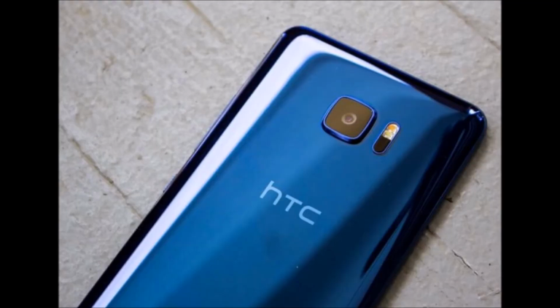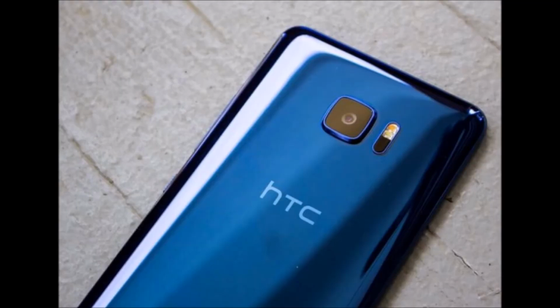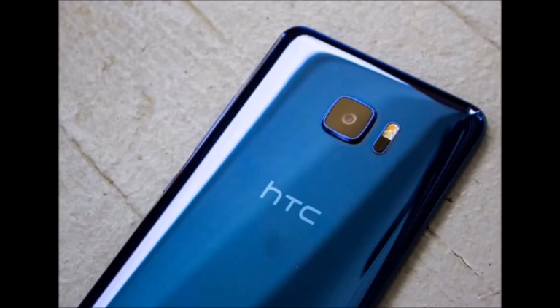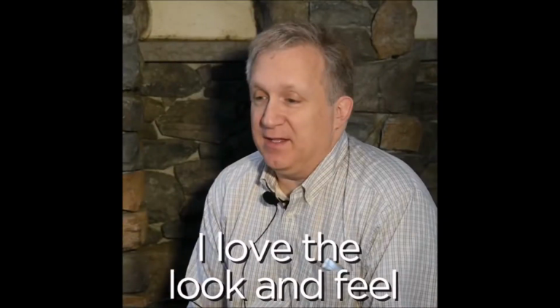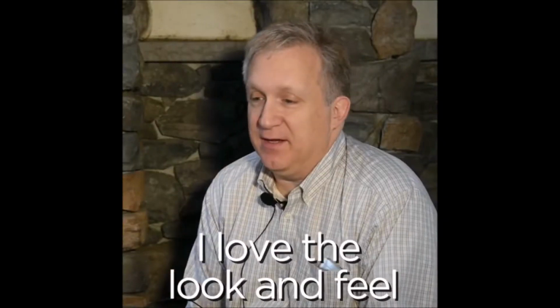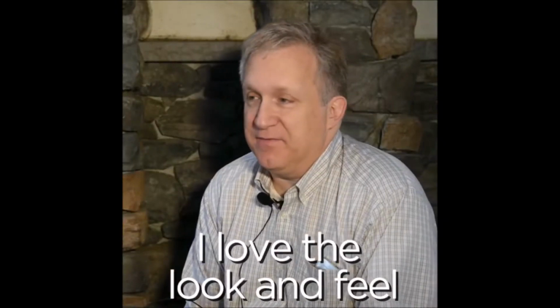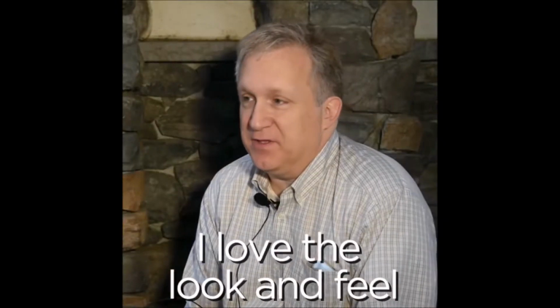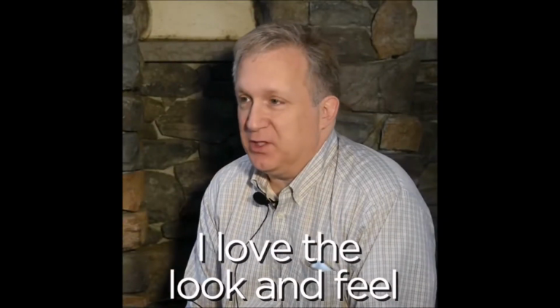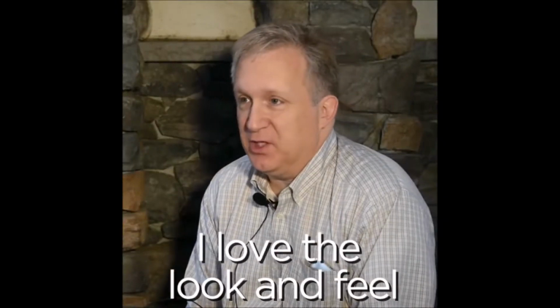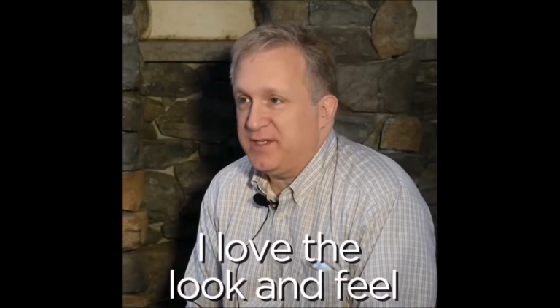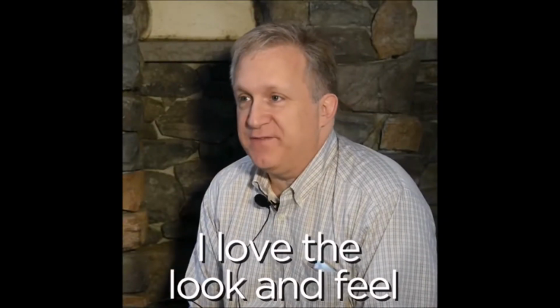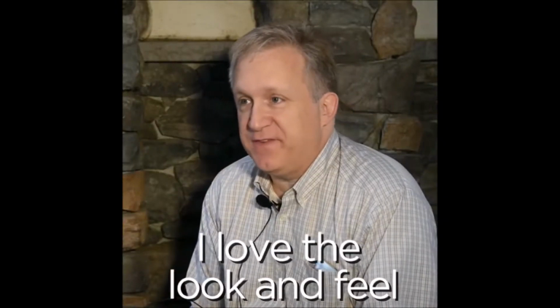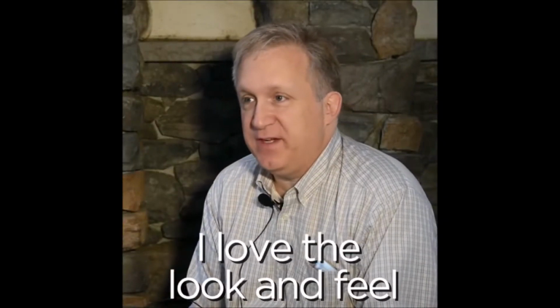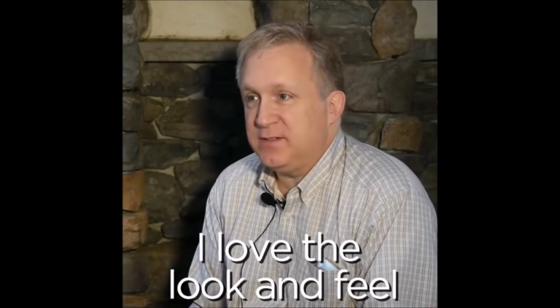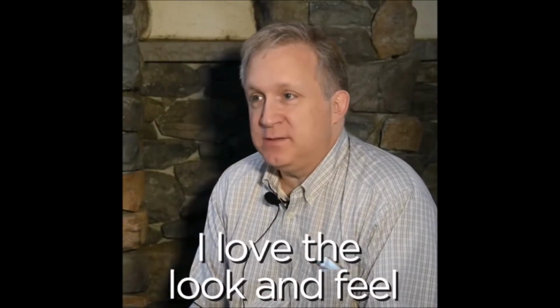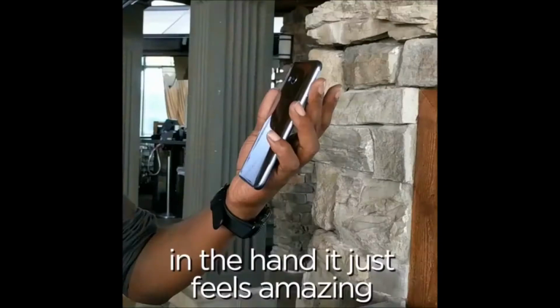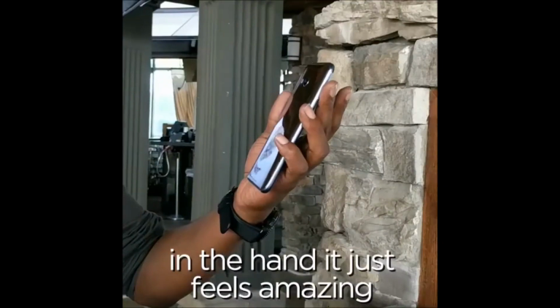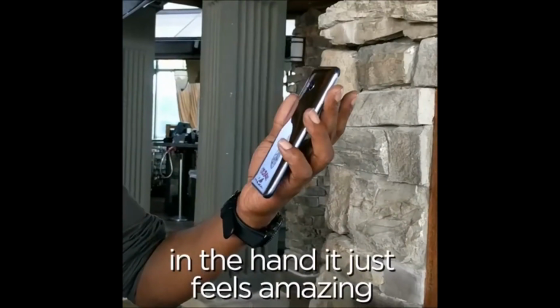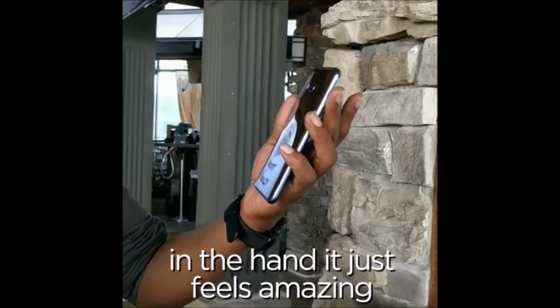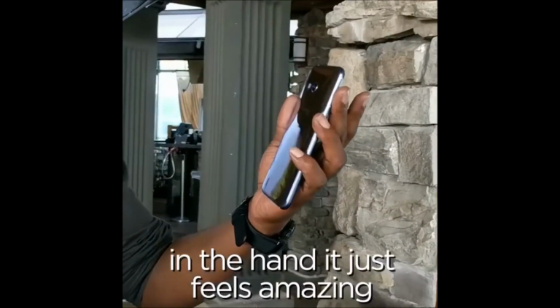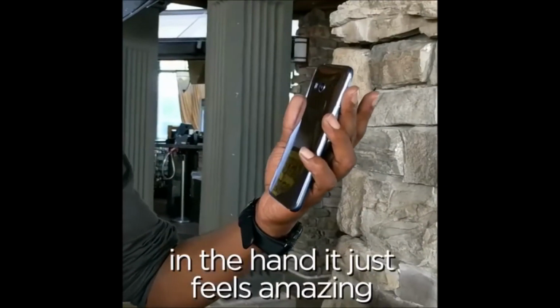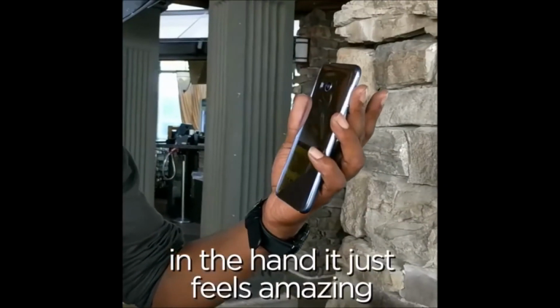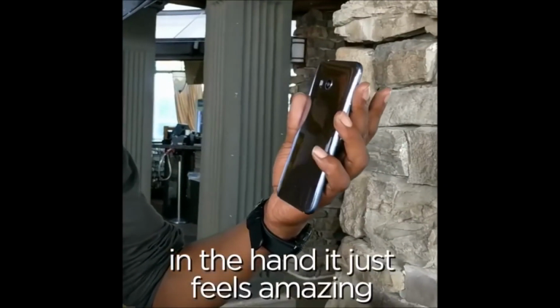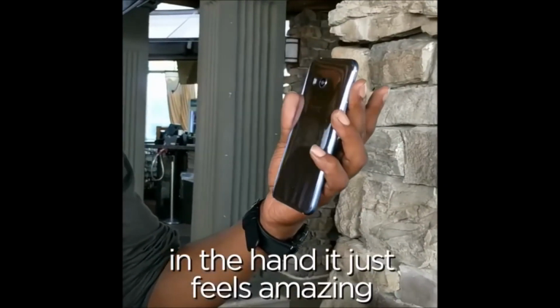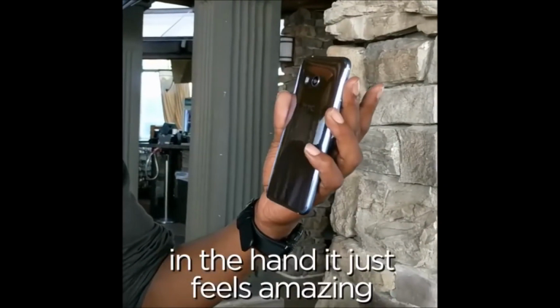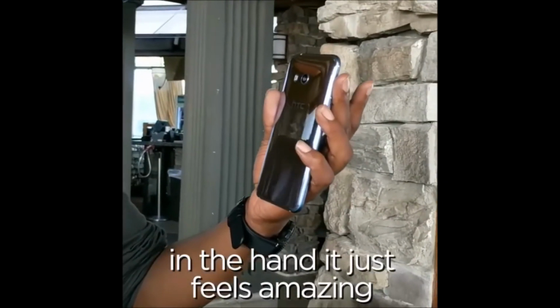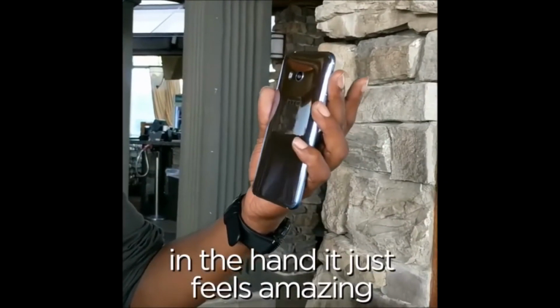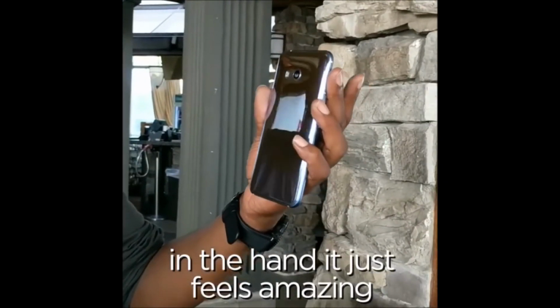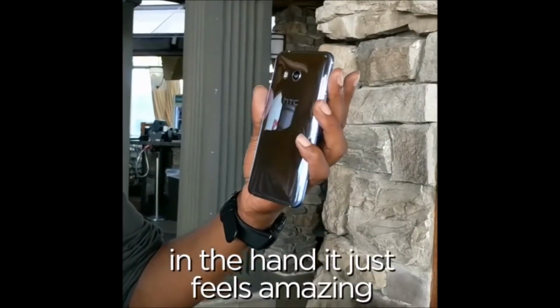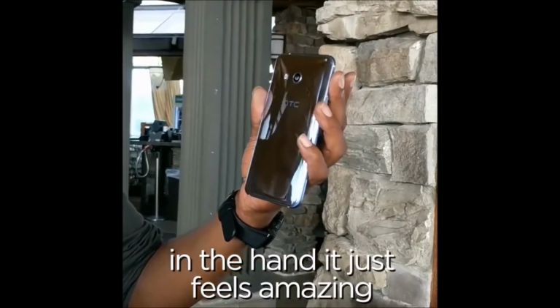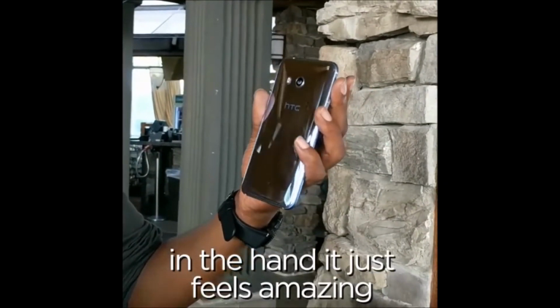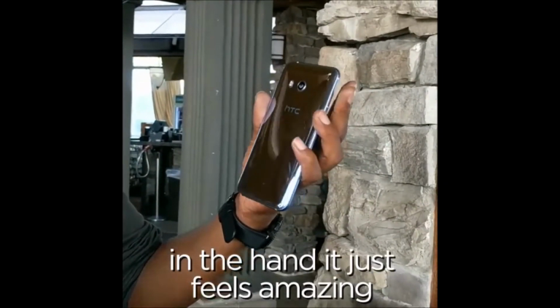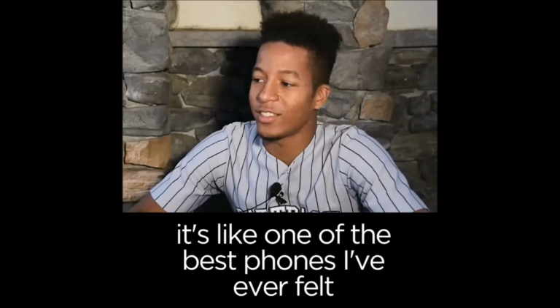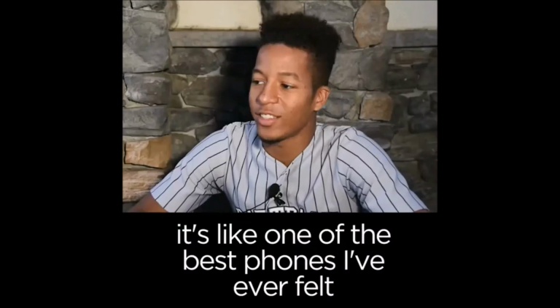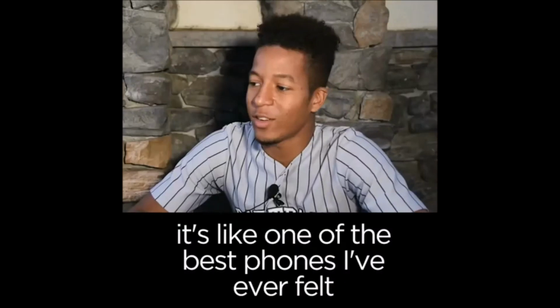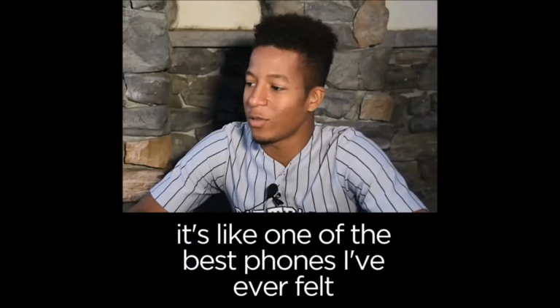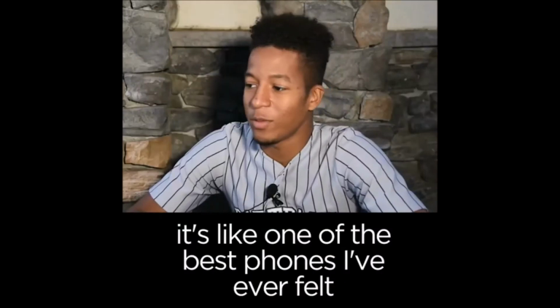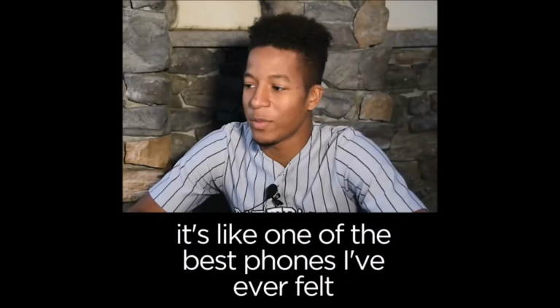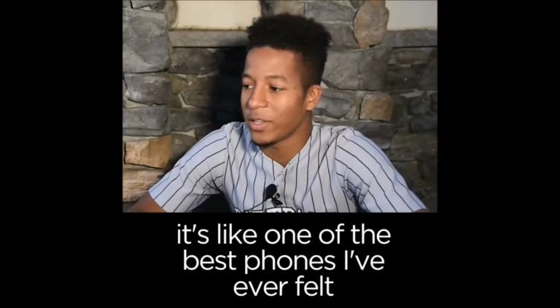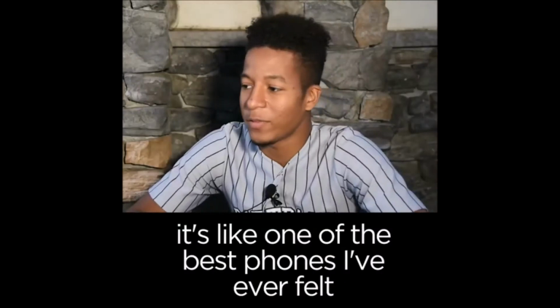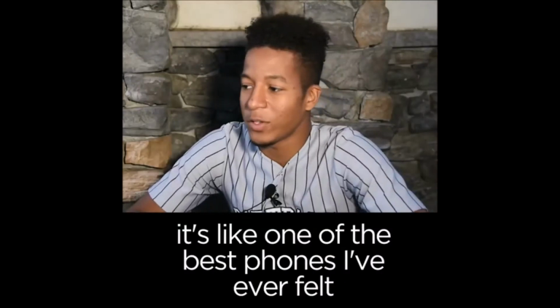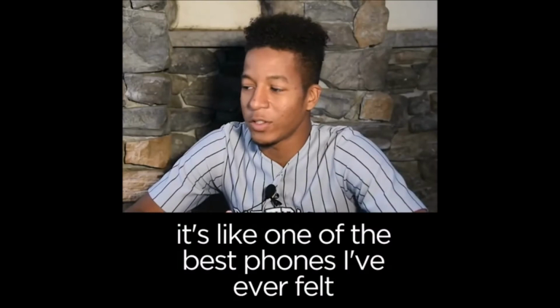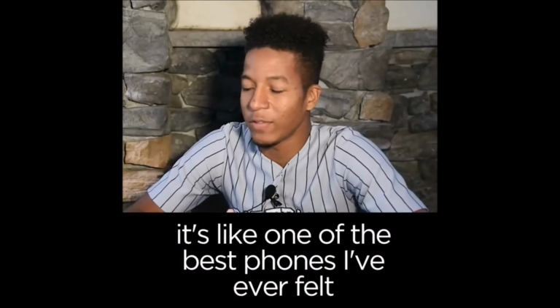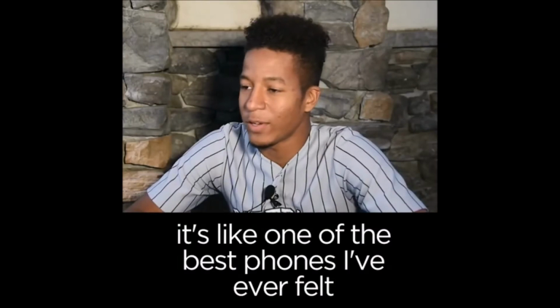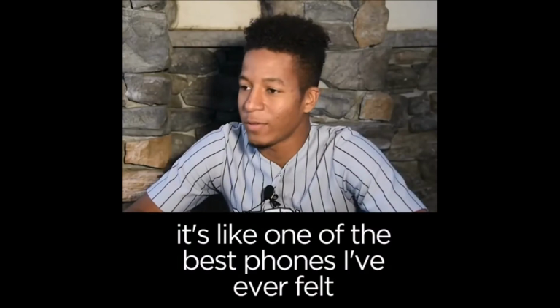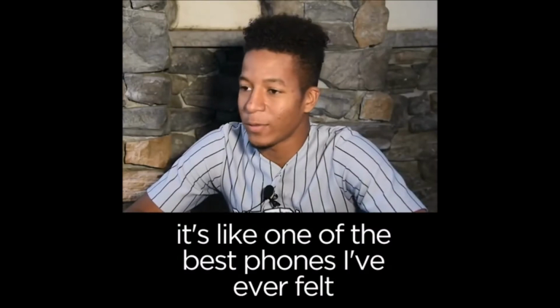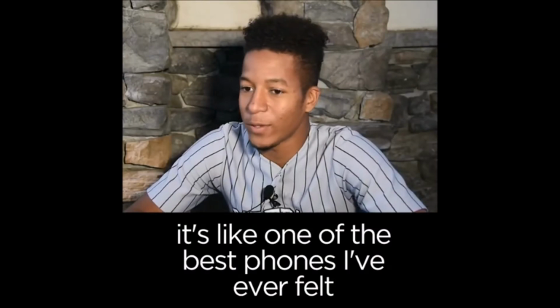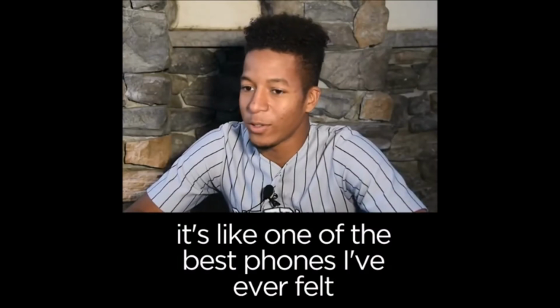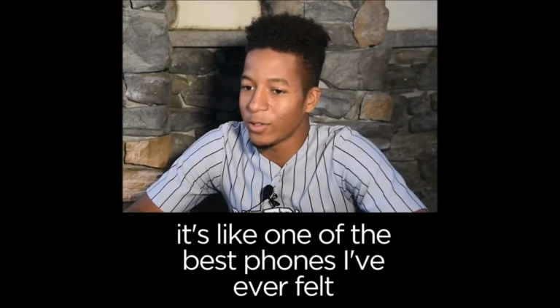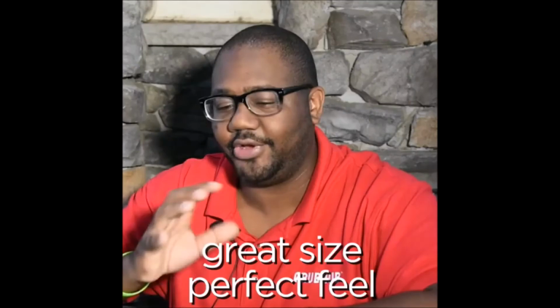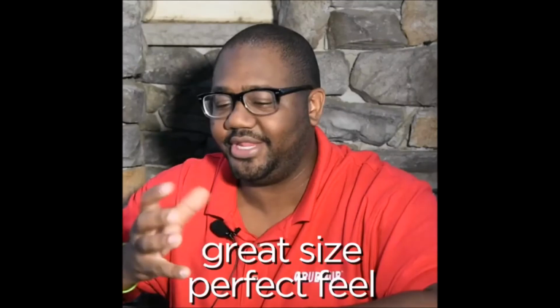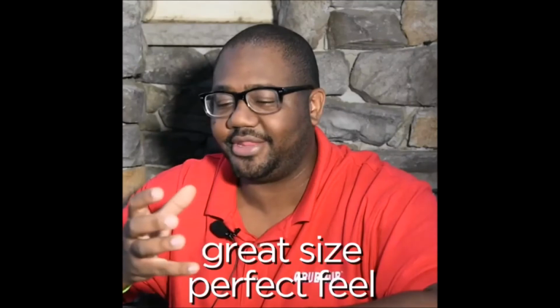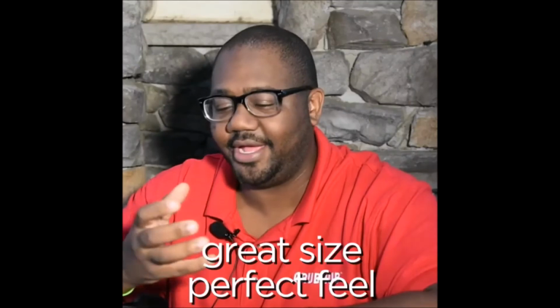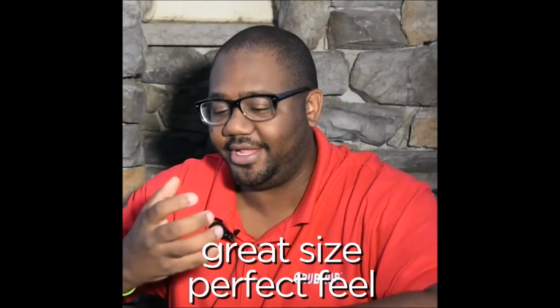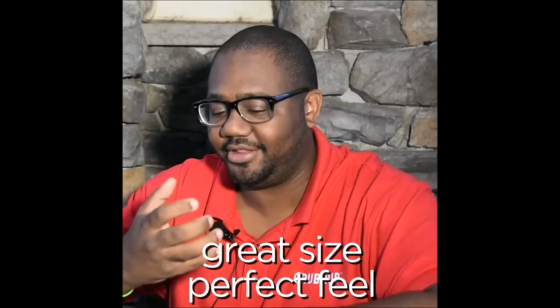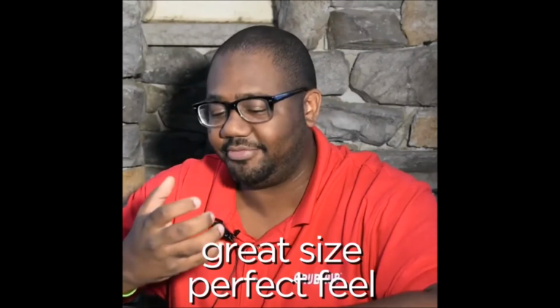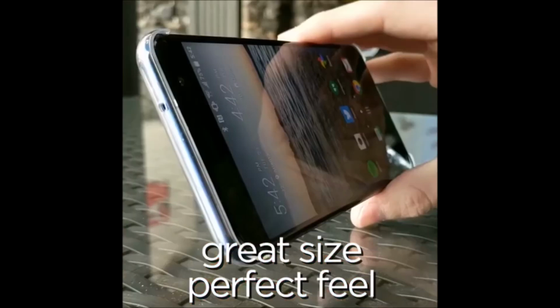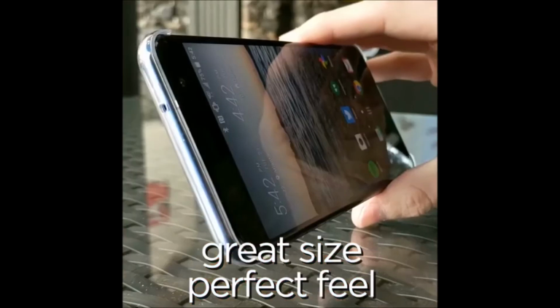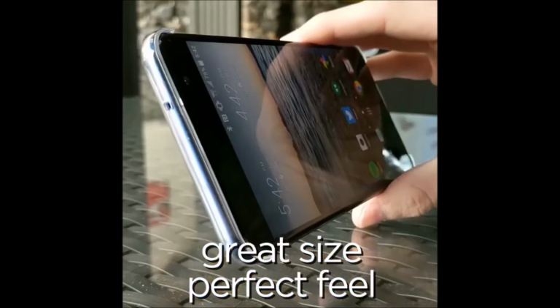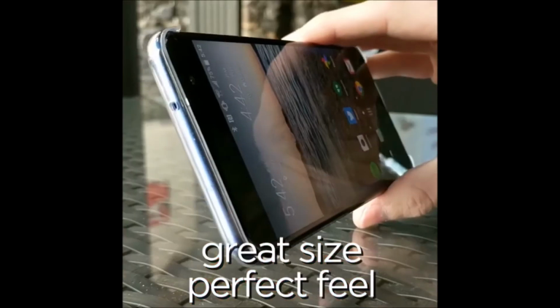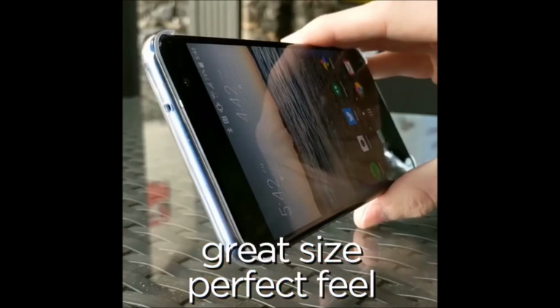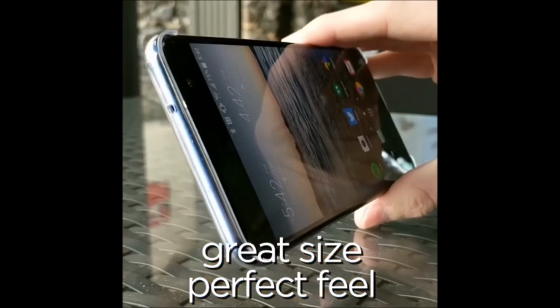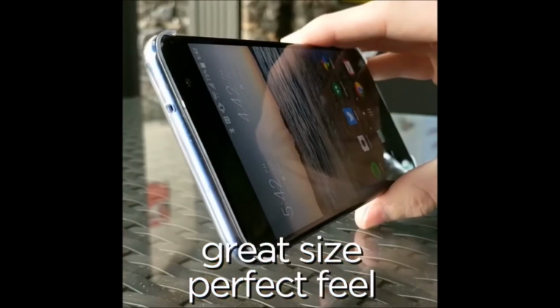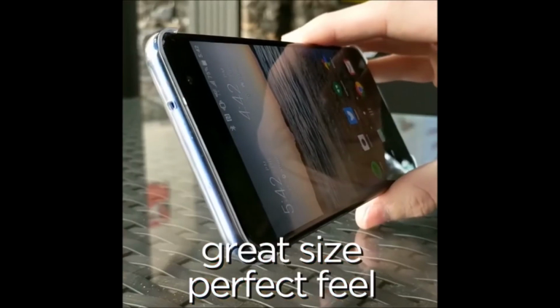I love the look and feel. In hand, it just feels amazing — it's like one of the best phones I've ever felt. Great size, perfect feel.